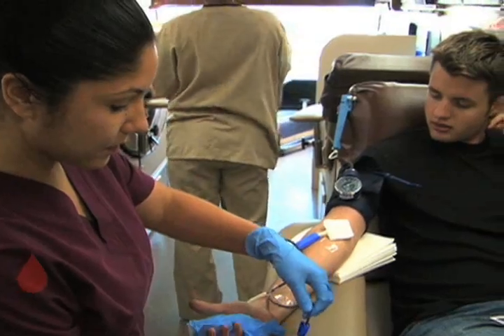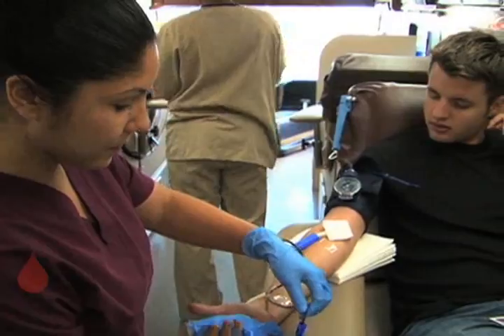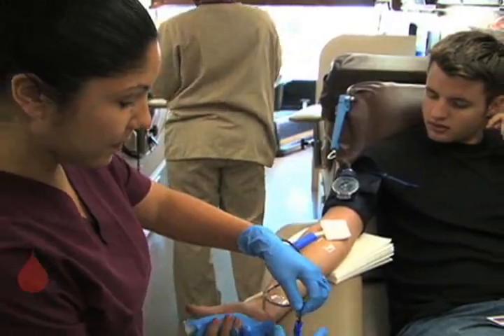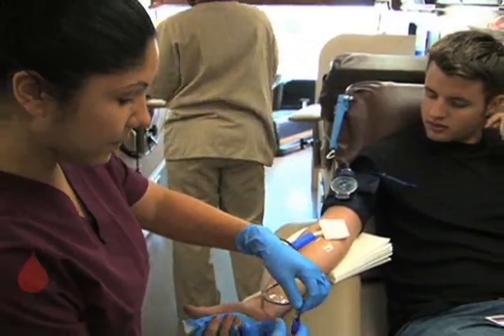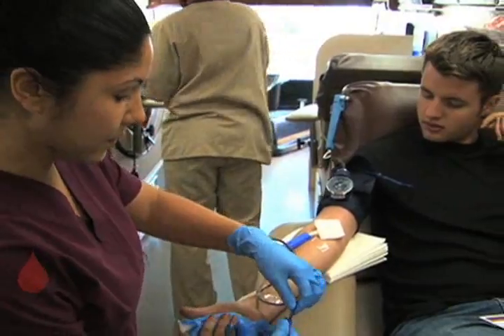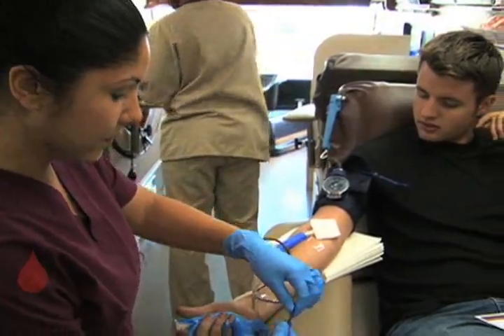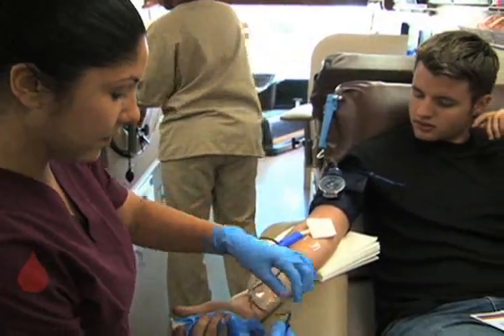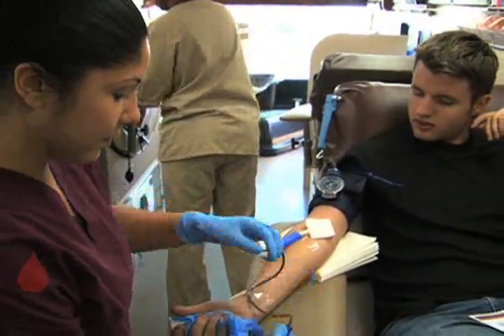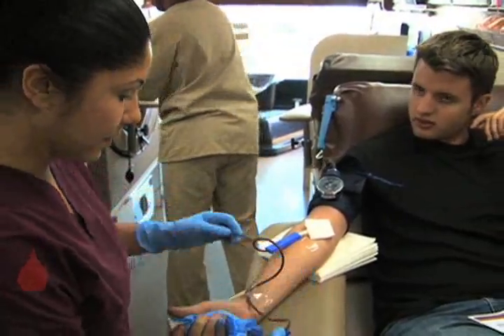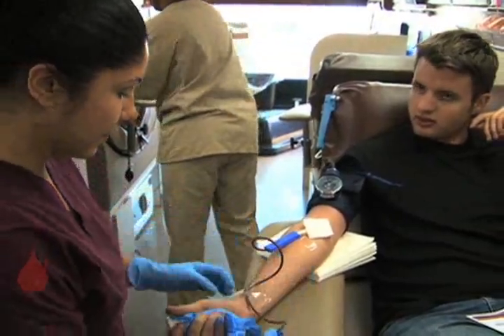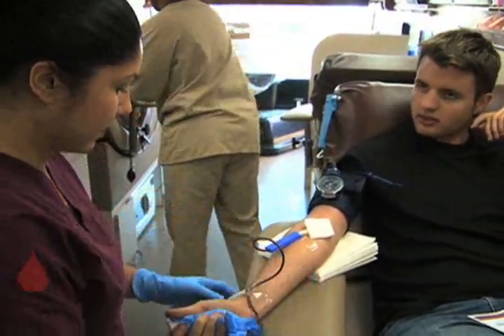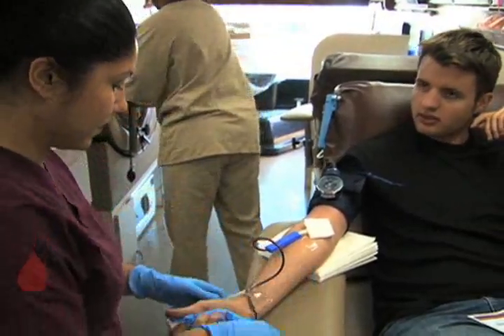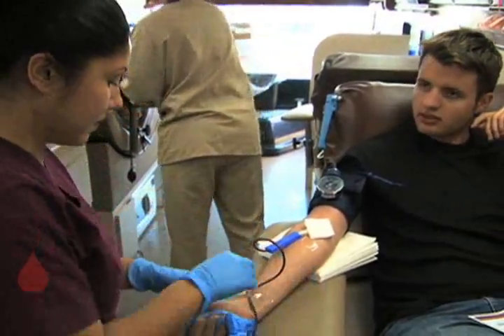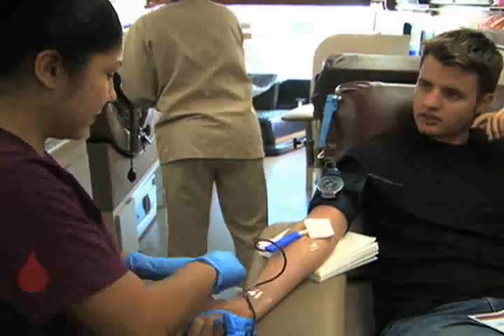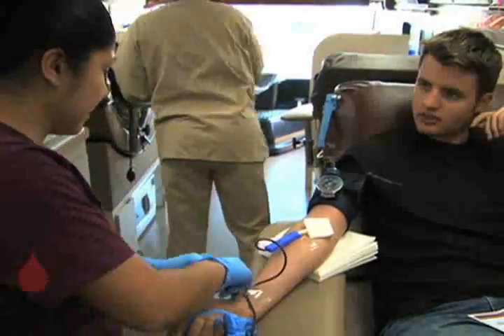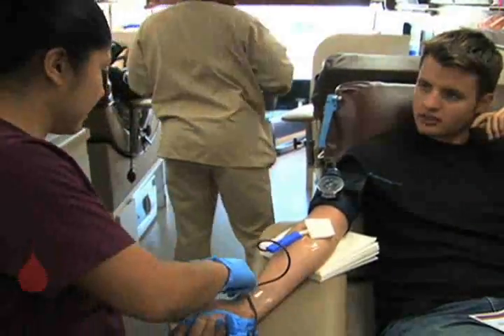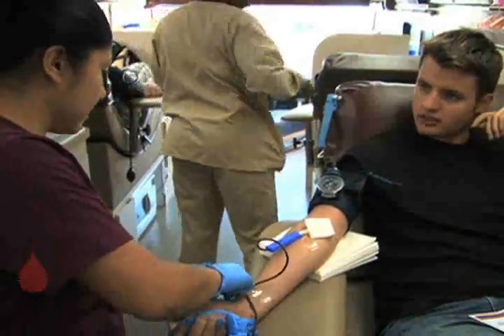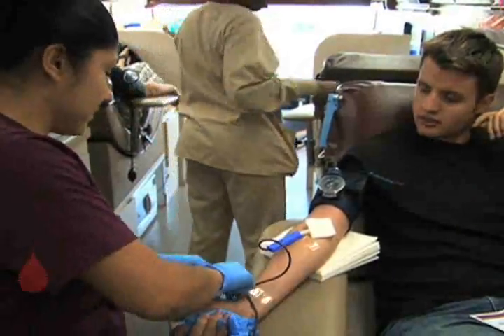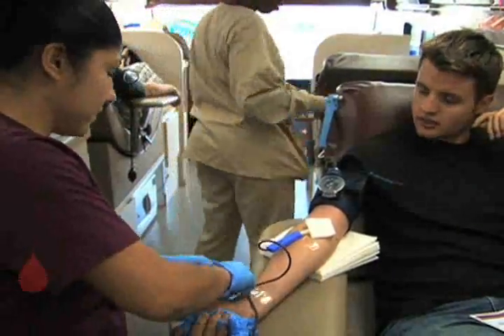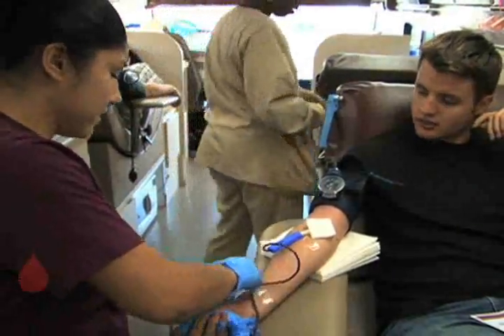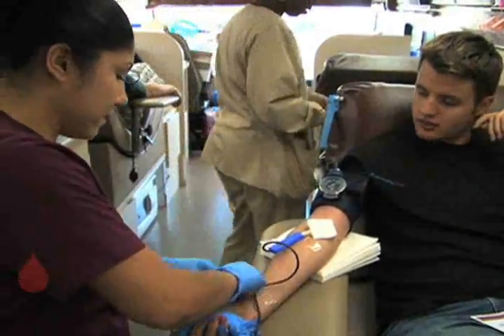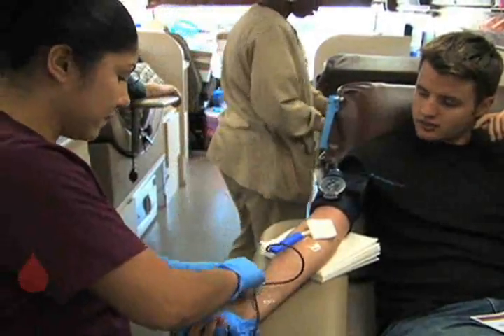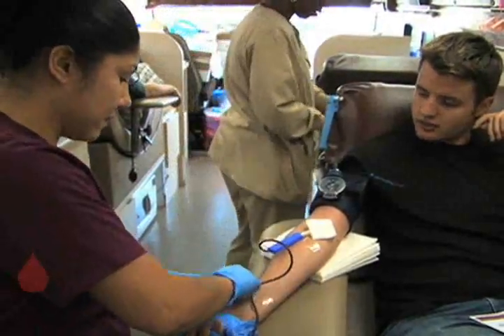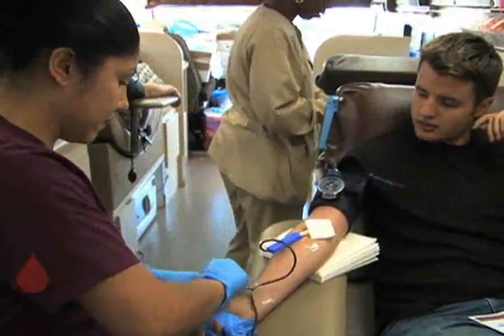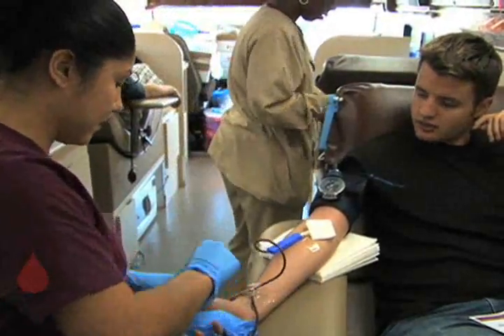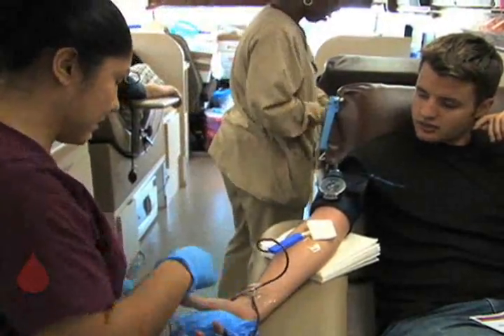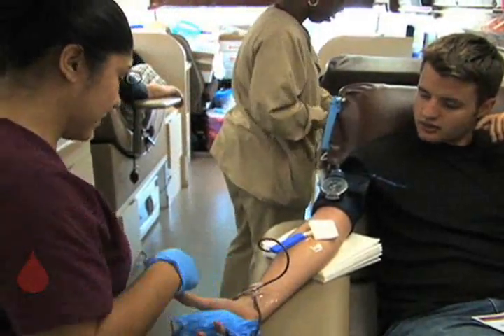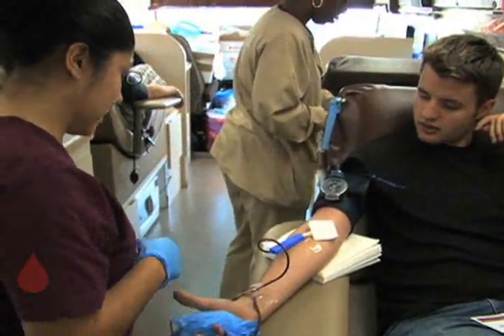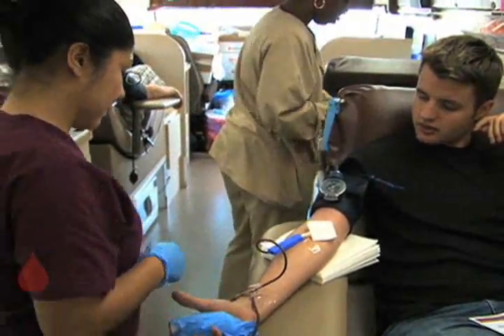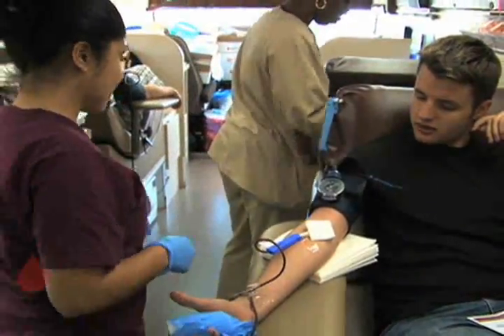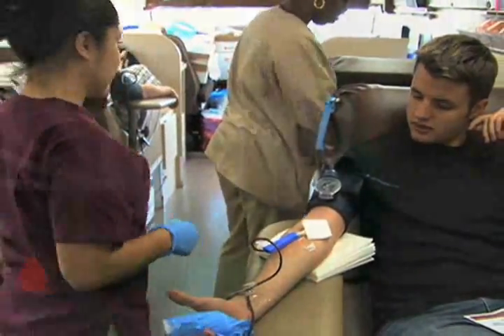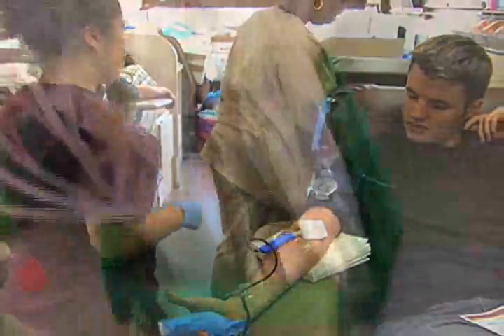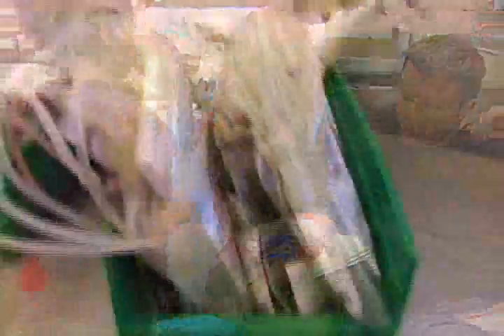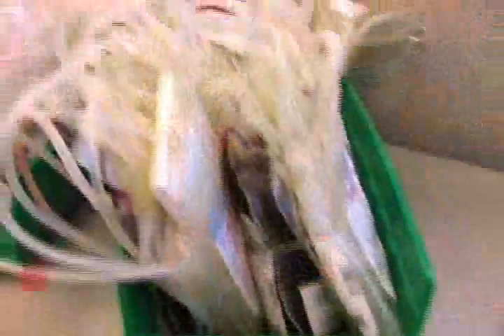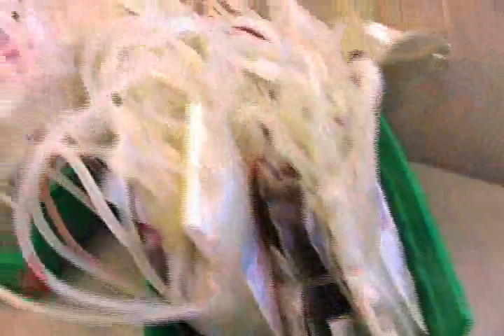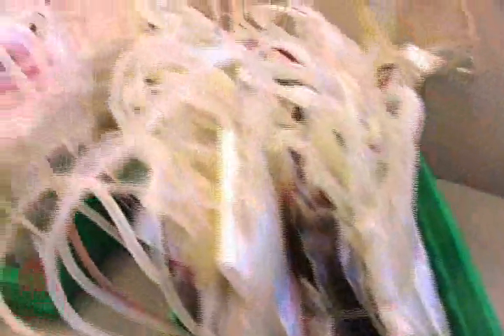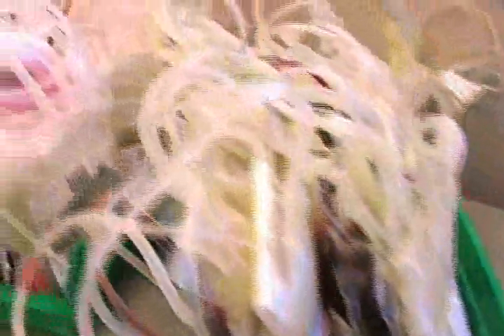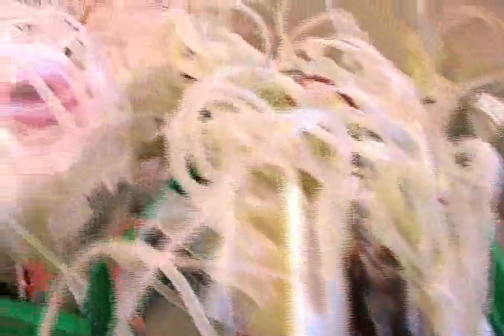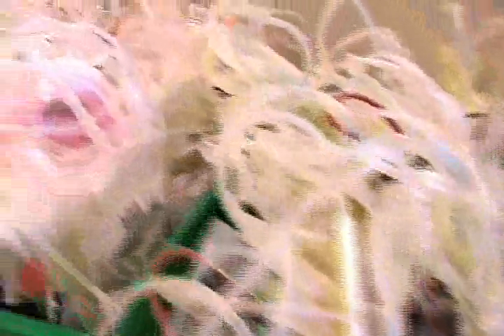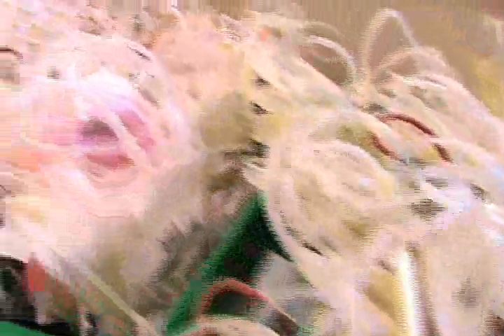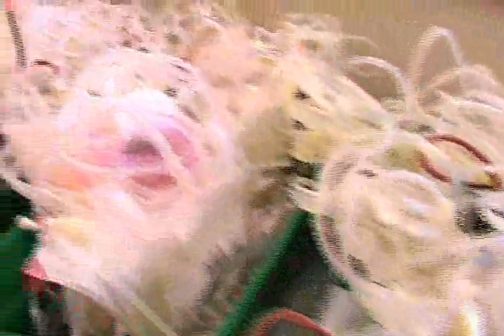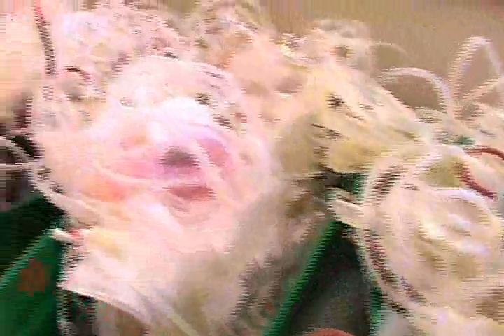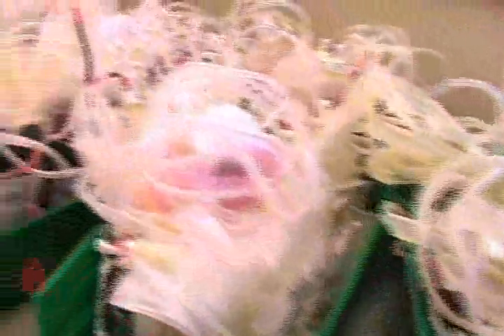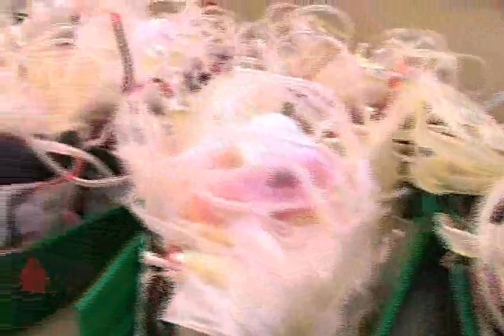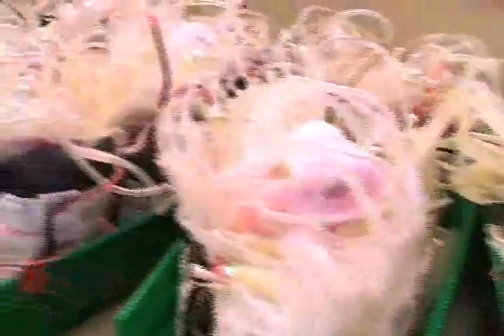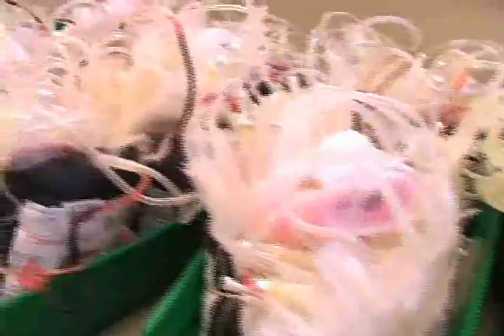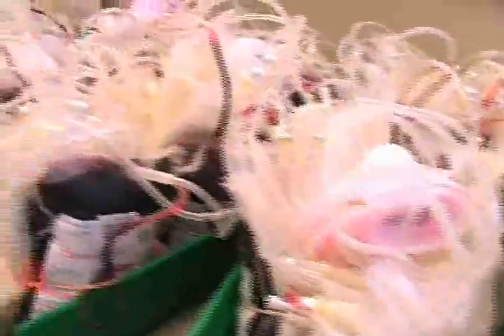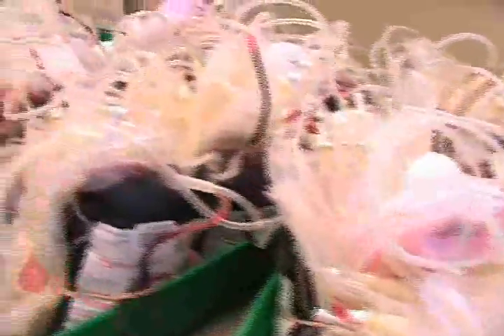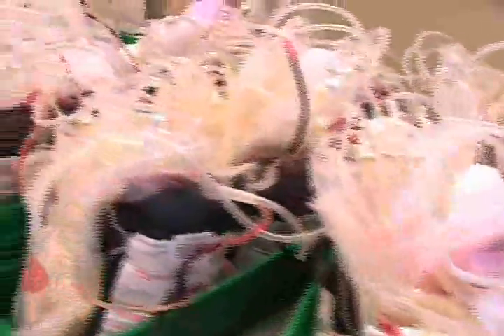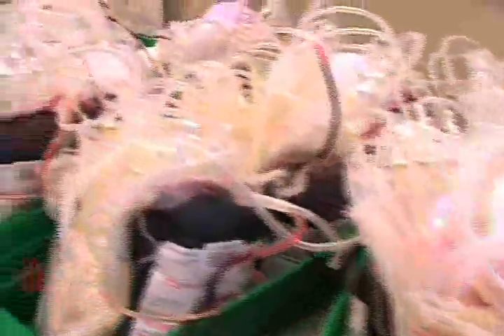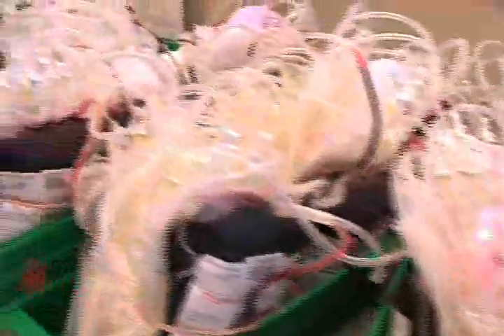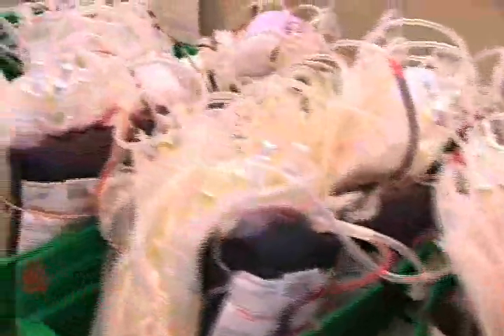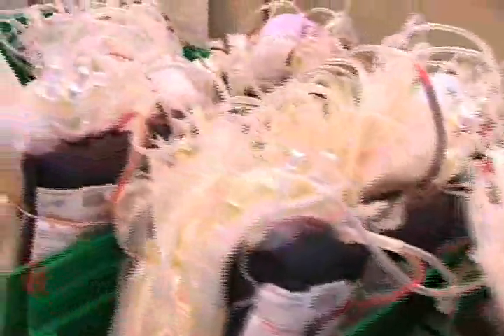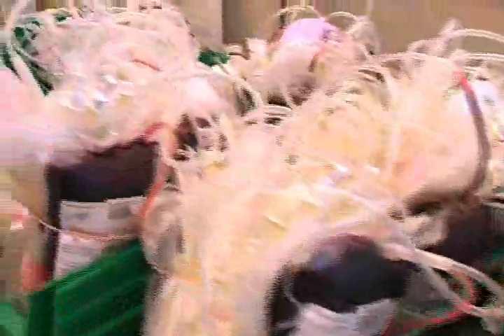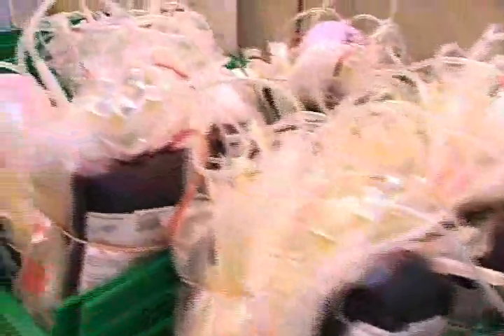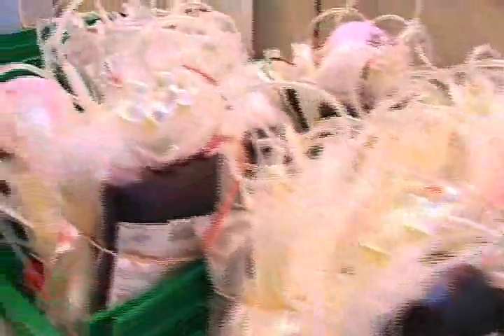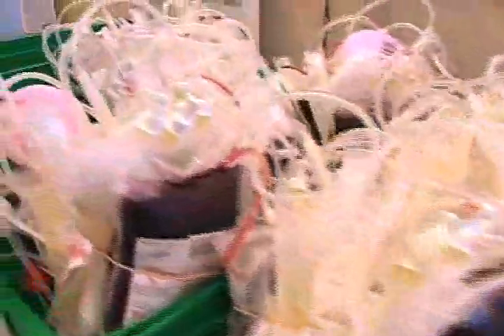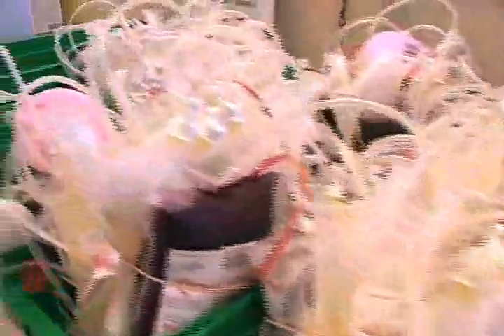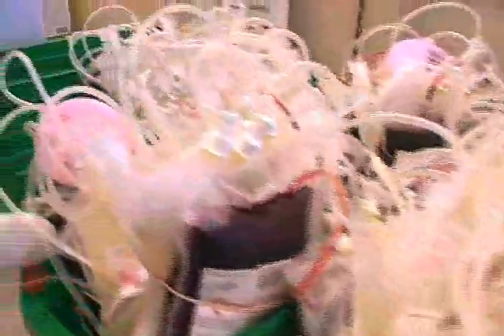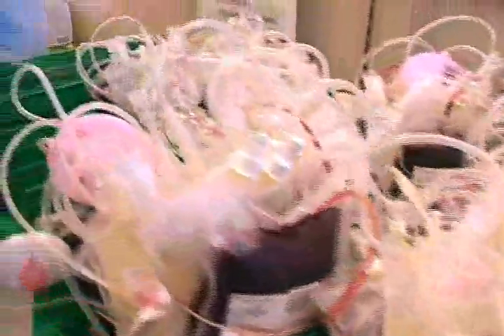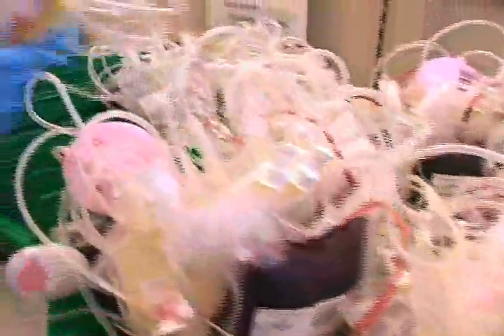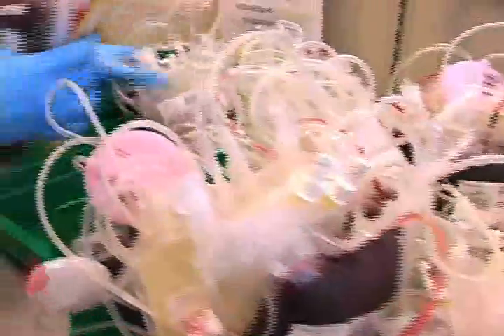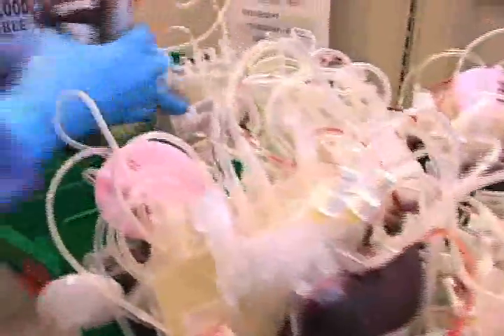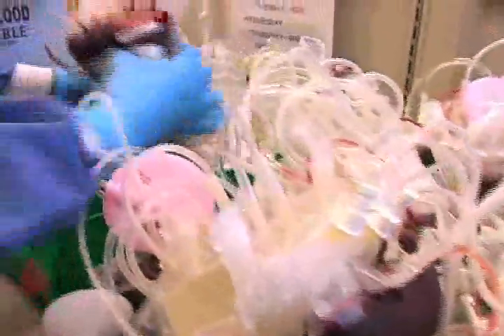Every day, hundreds of pints of blood are drawn and taken to this area of the lab where they are placed in color-coded containers according to the day of the week.